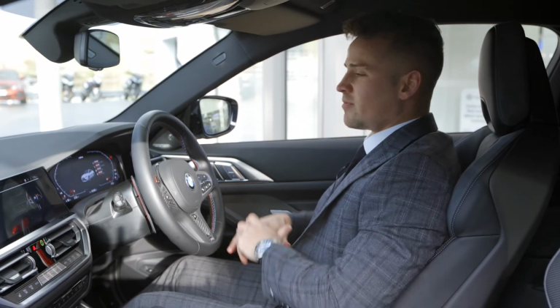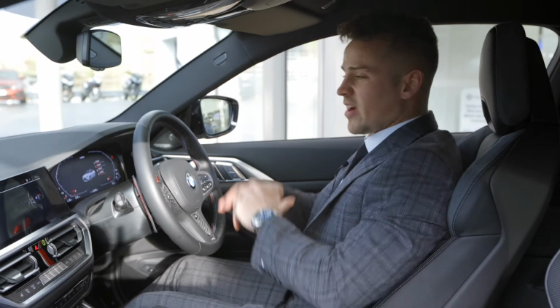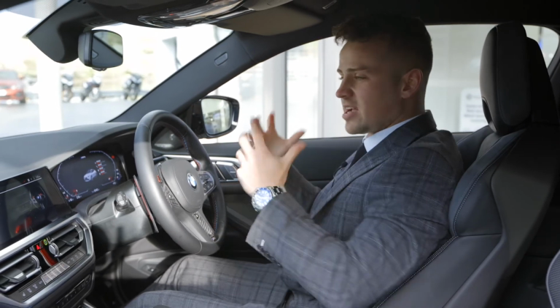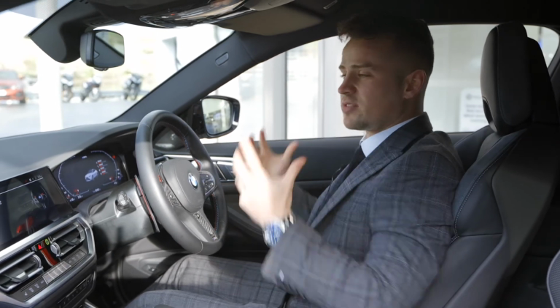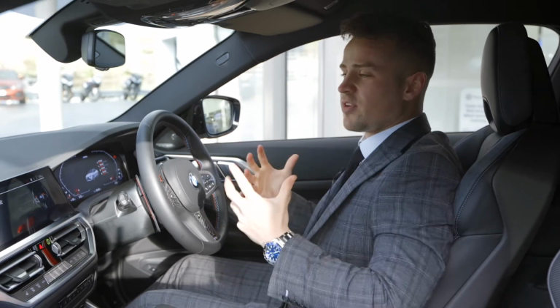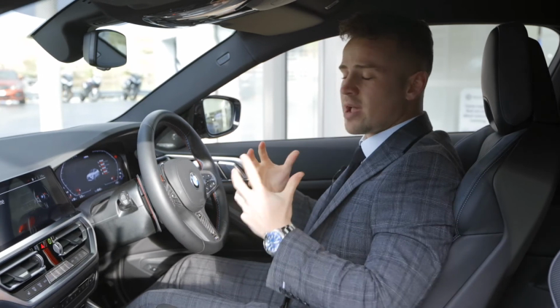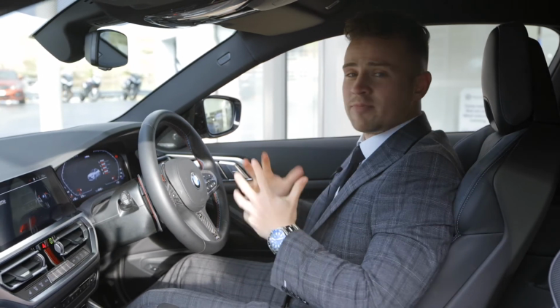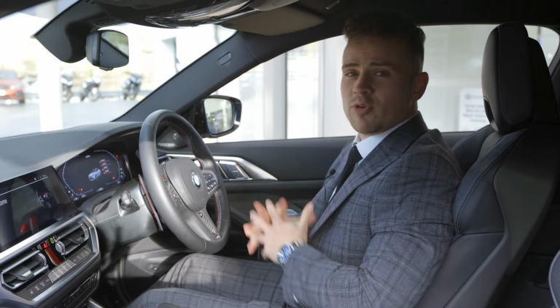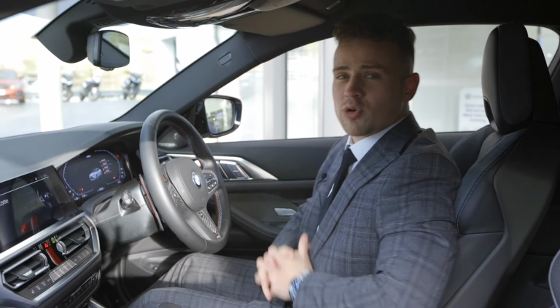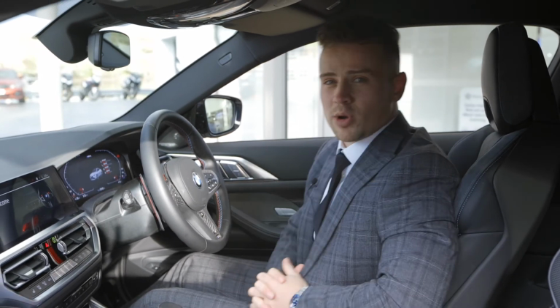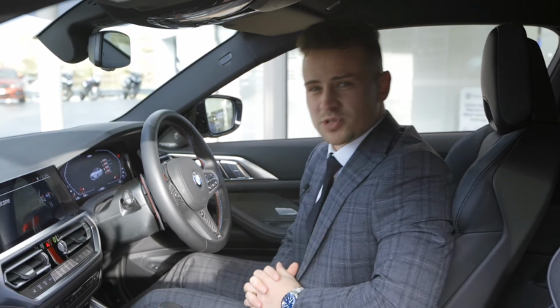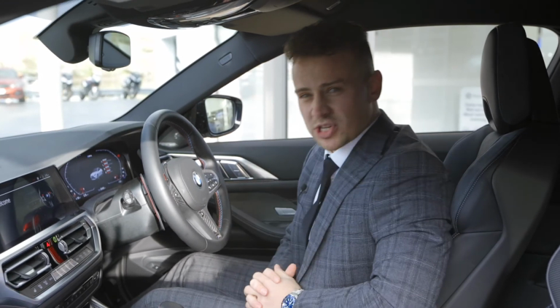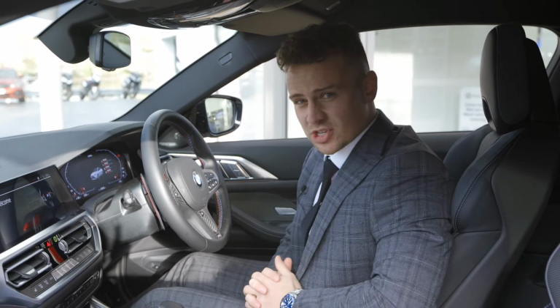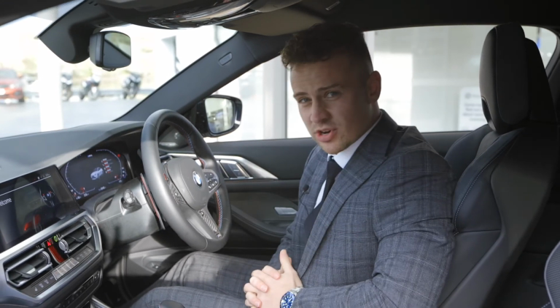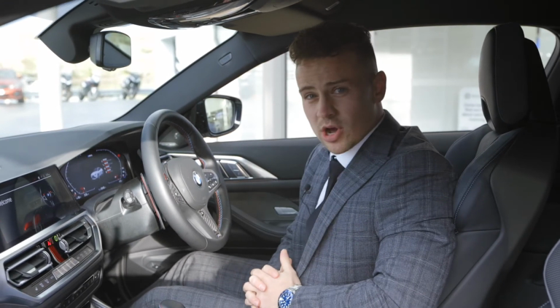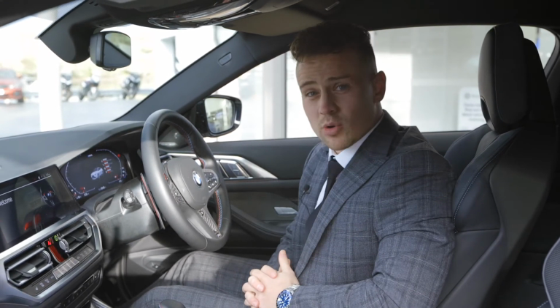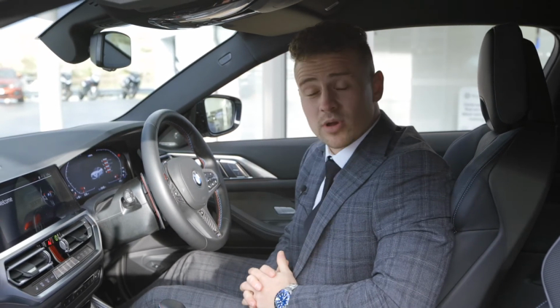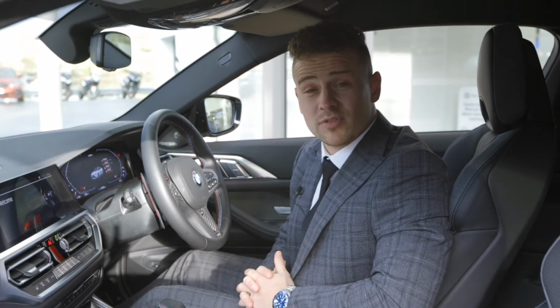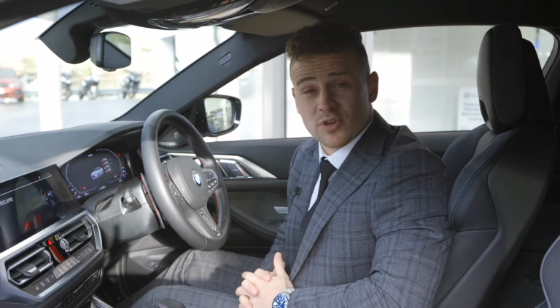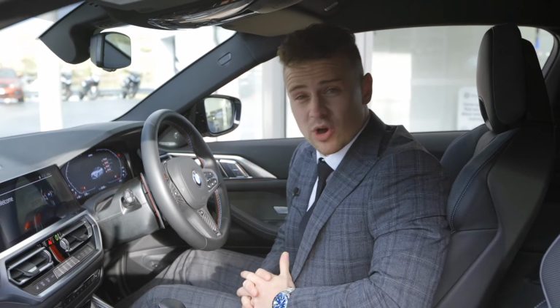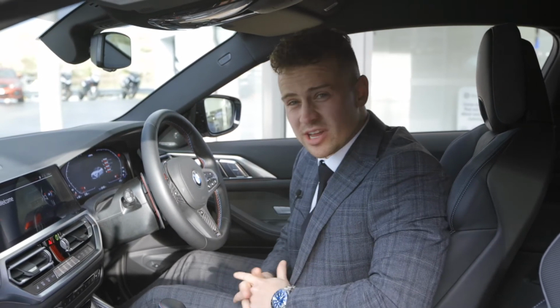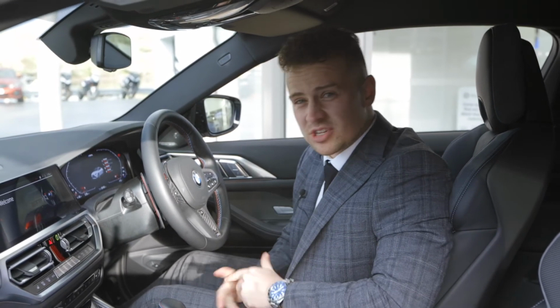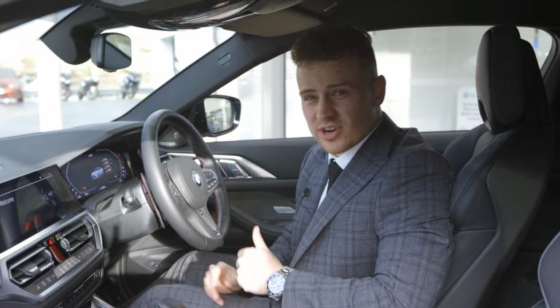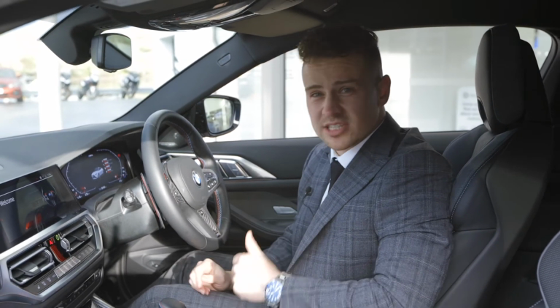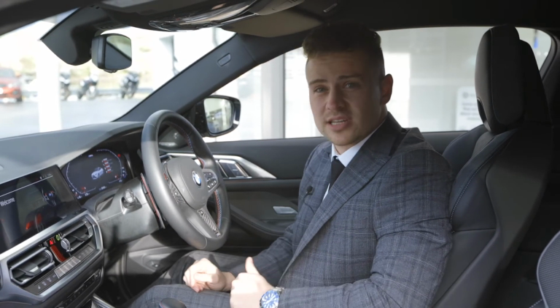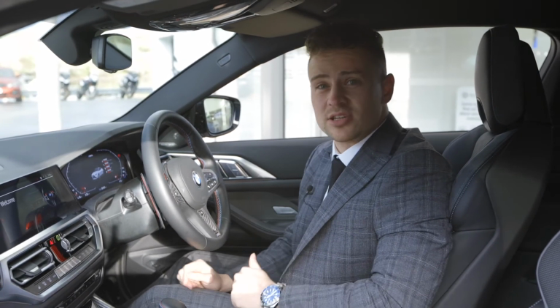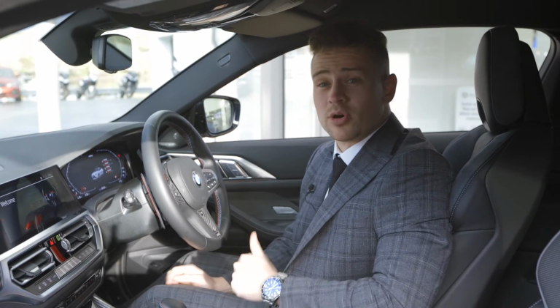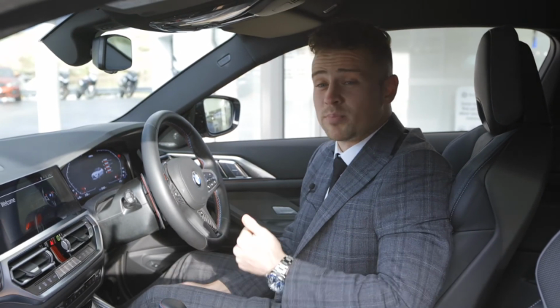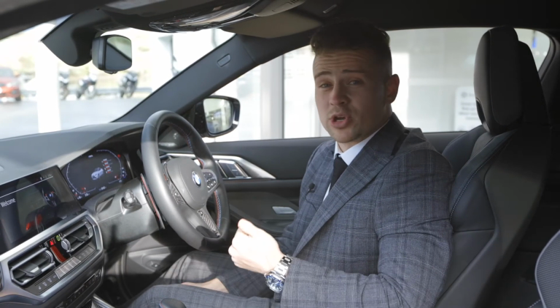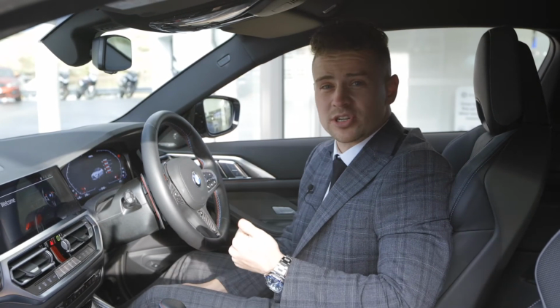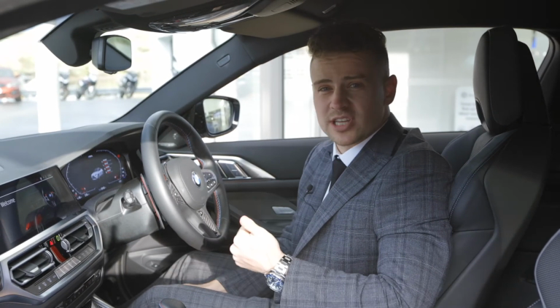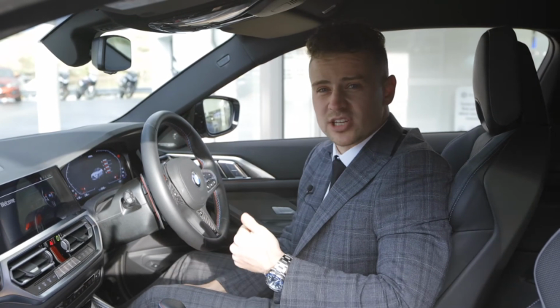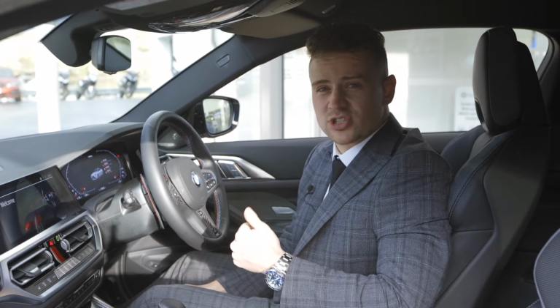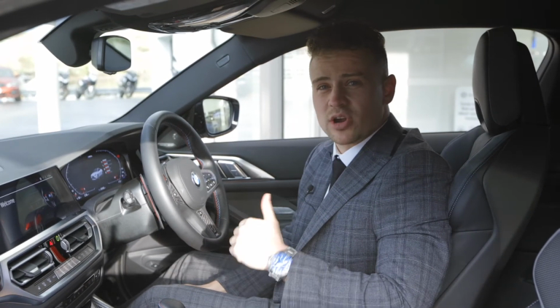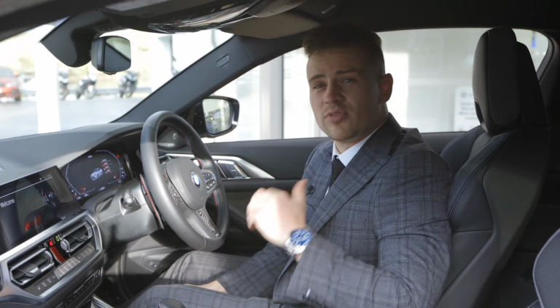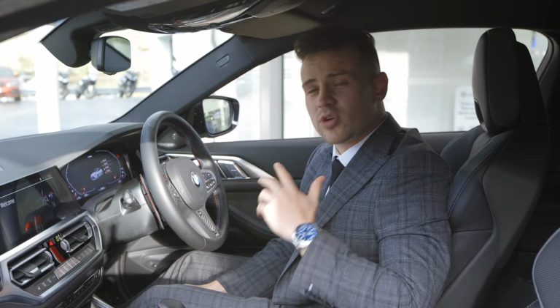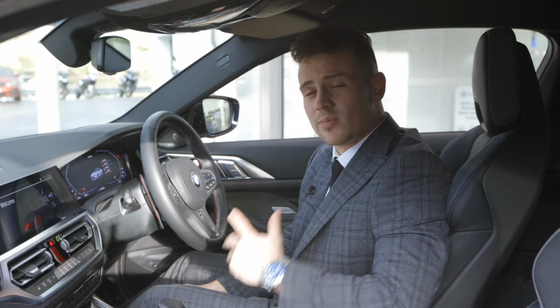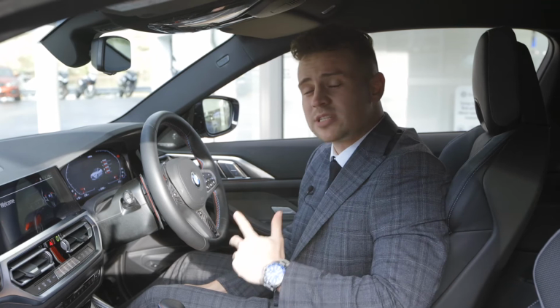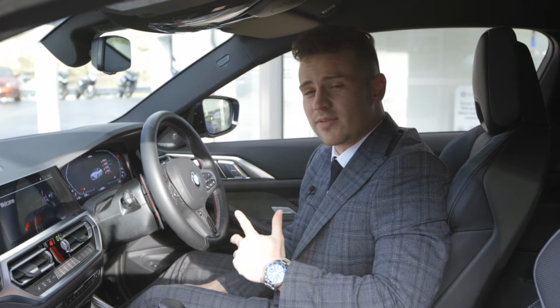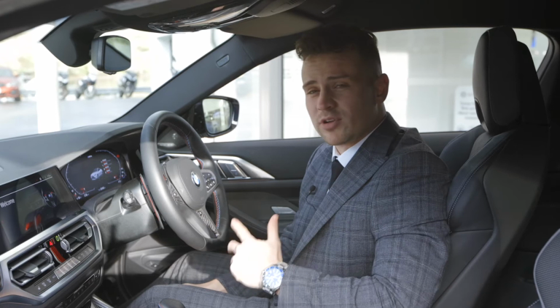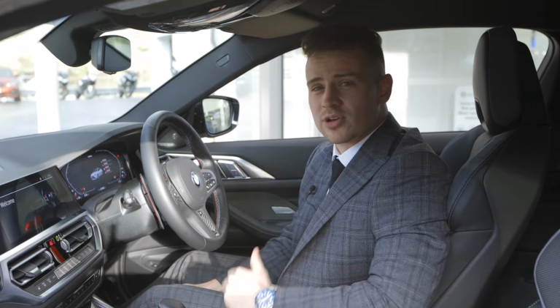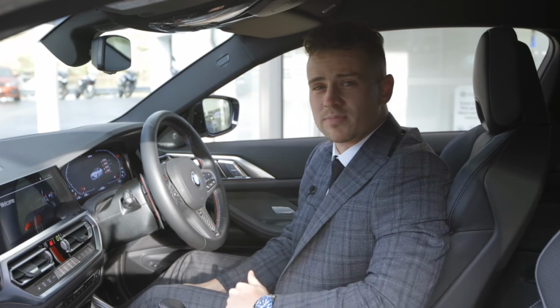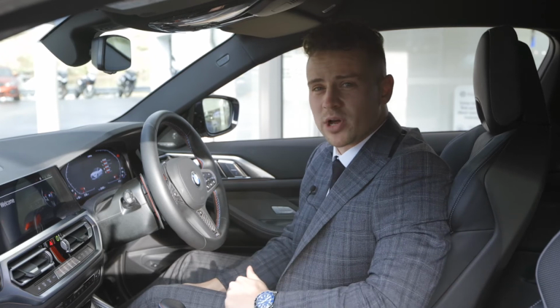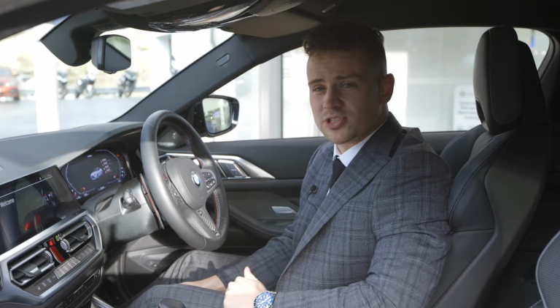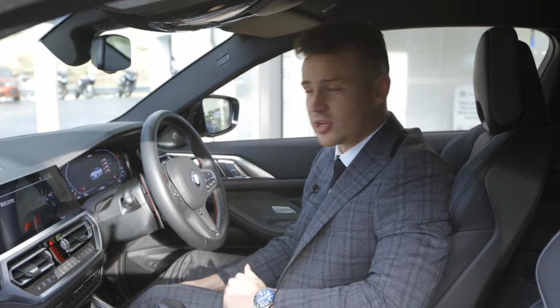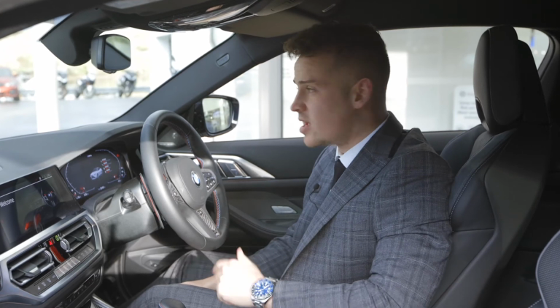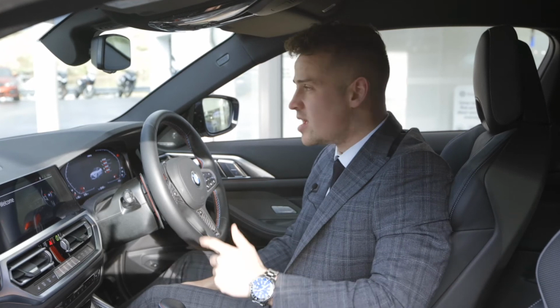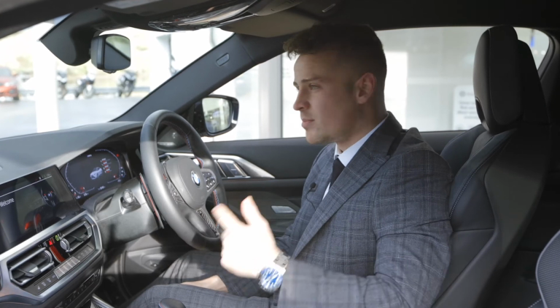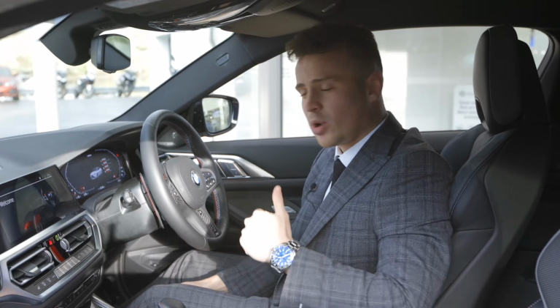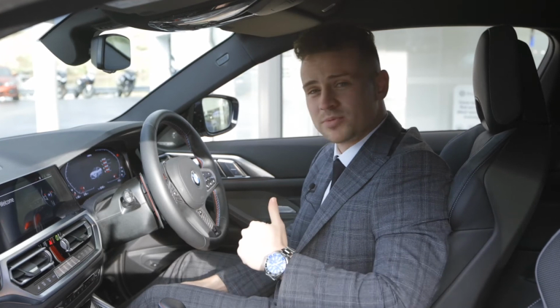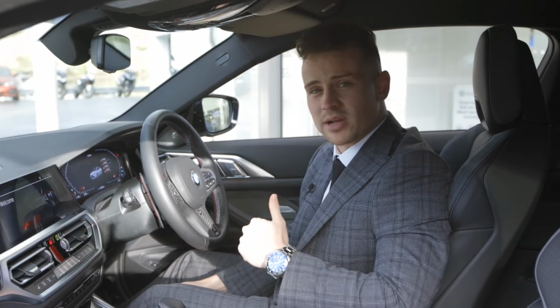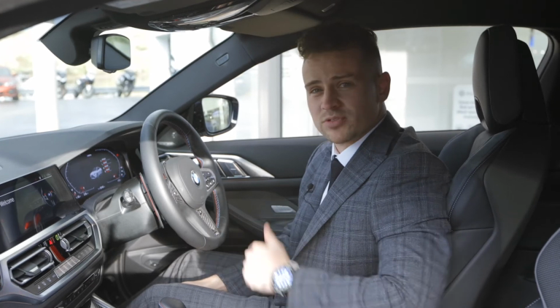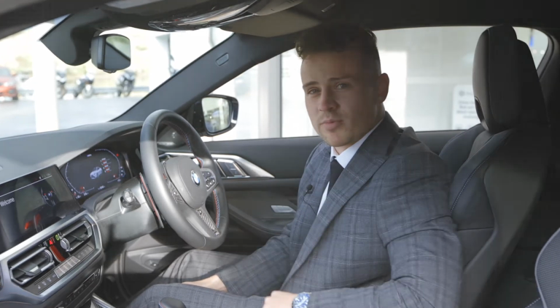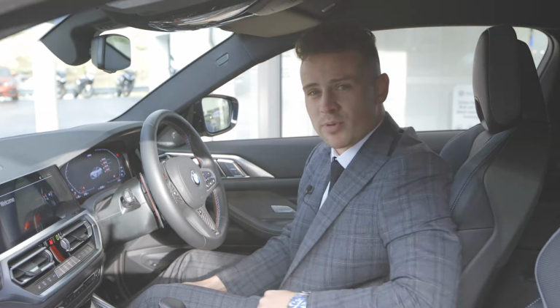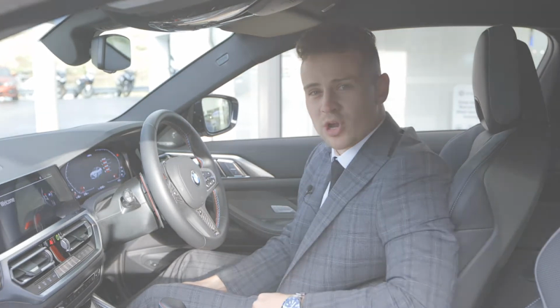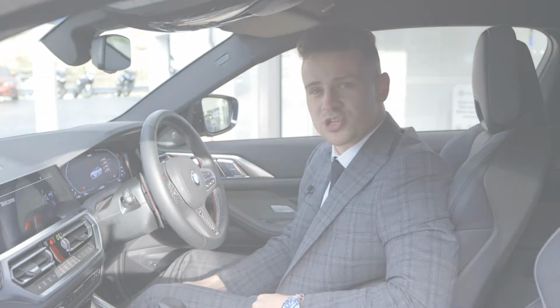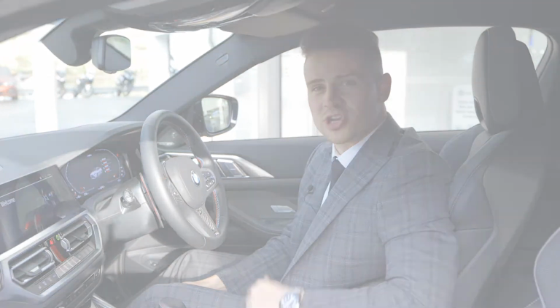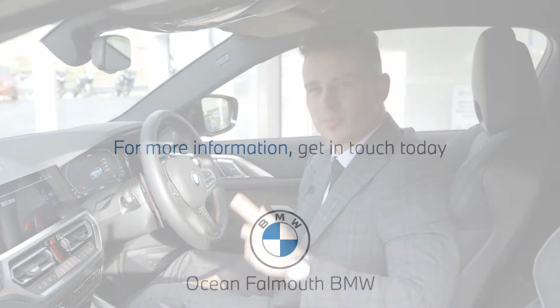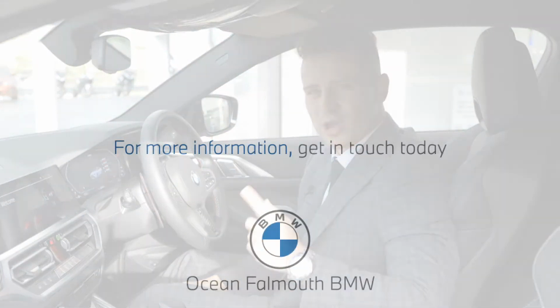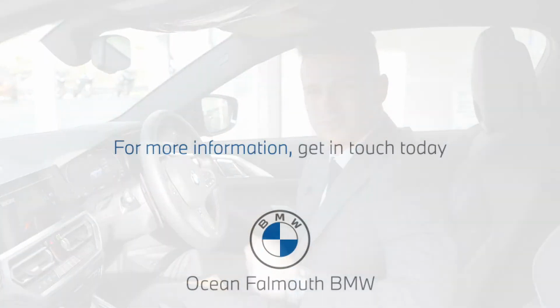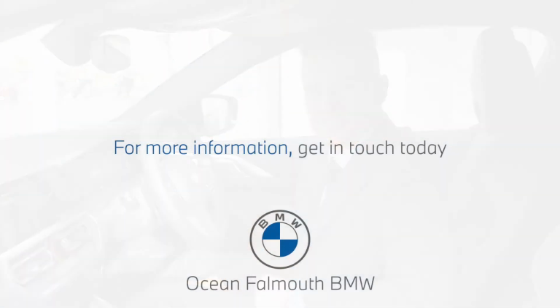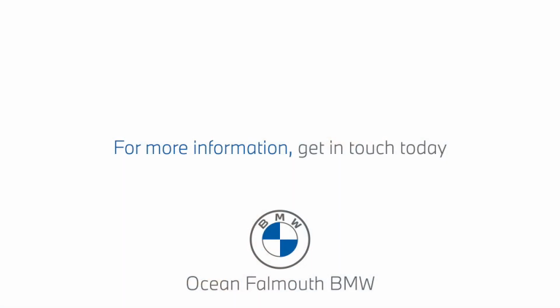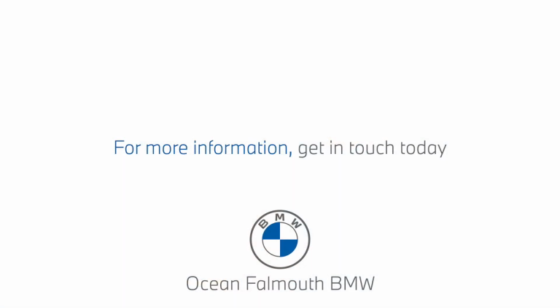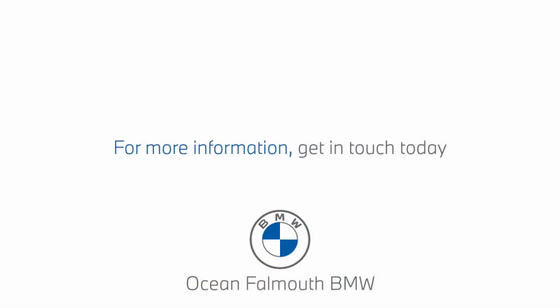That is the M4 competition in a whole. If you're interested in booking a test drive or coming to have a look in person, pop down to a branch and we hope to see you soon.